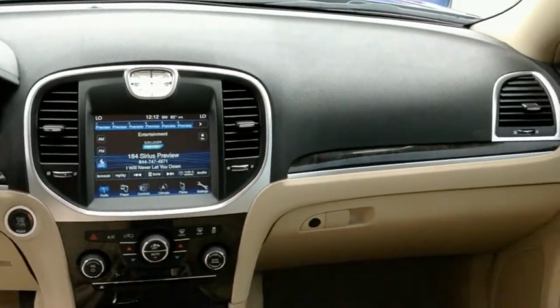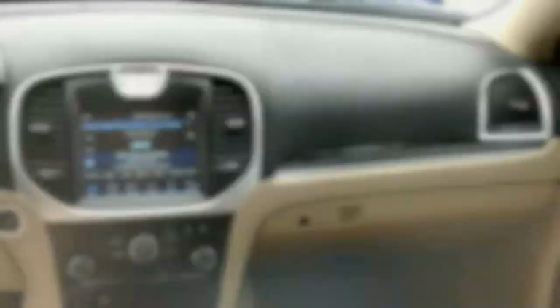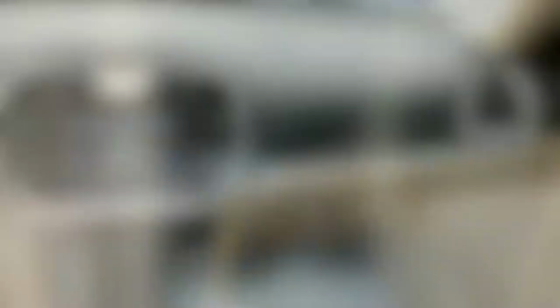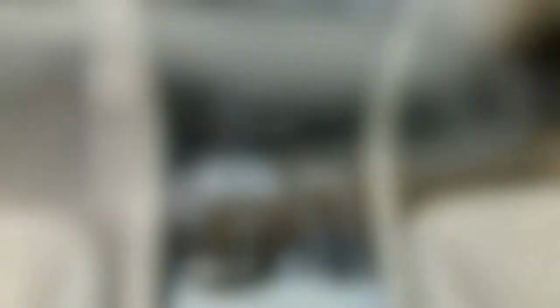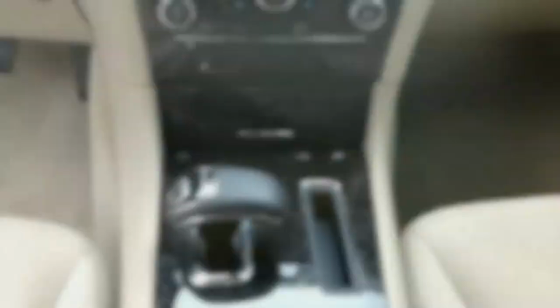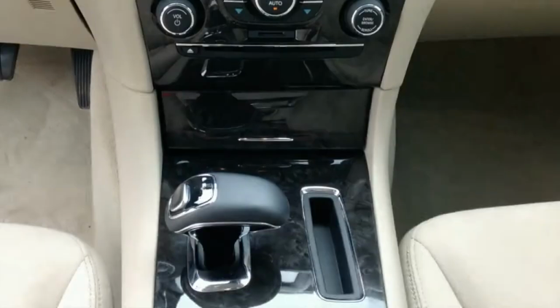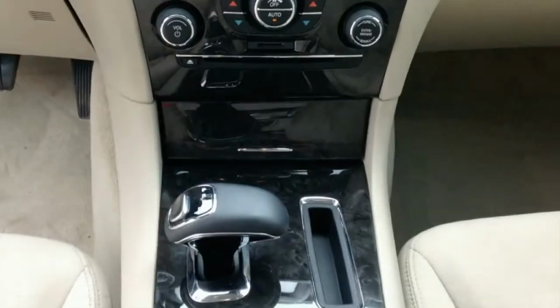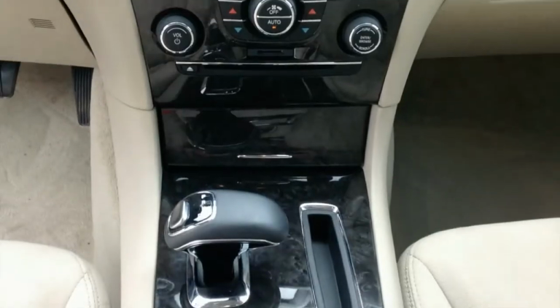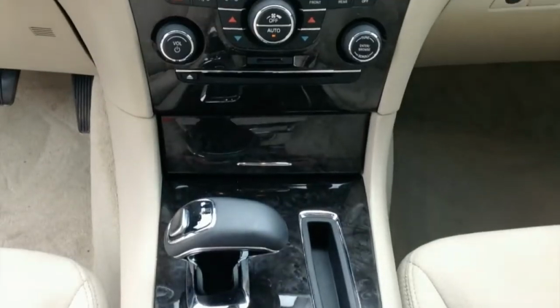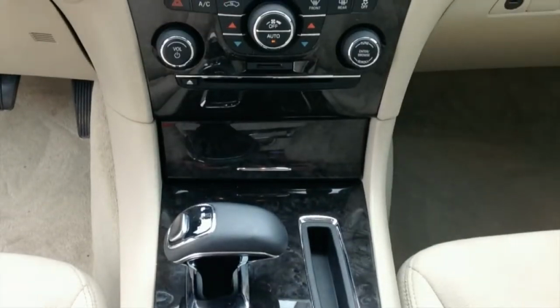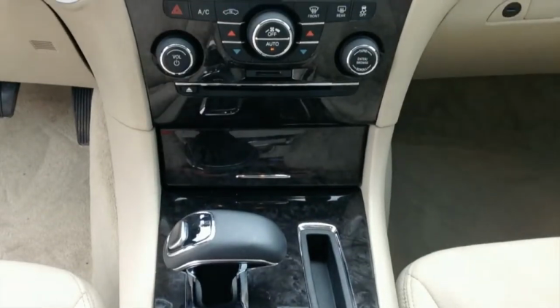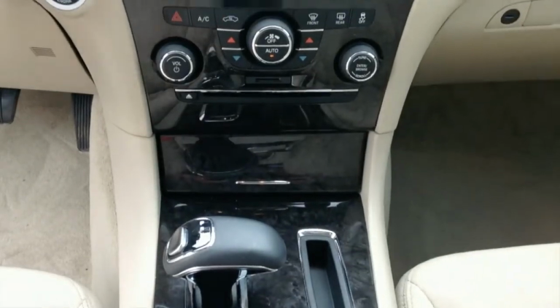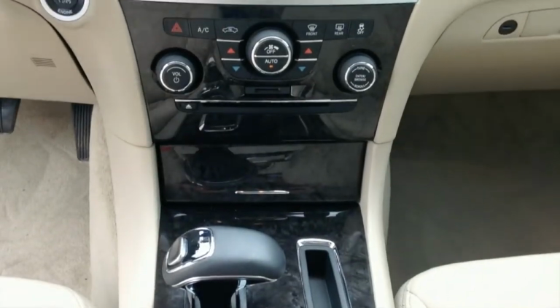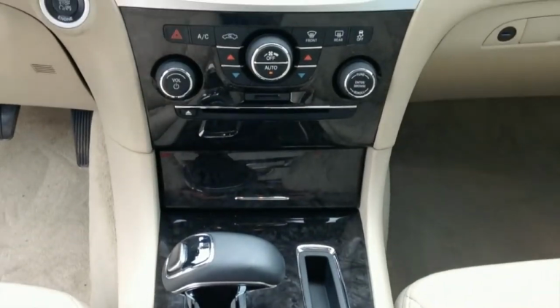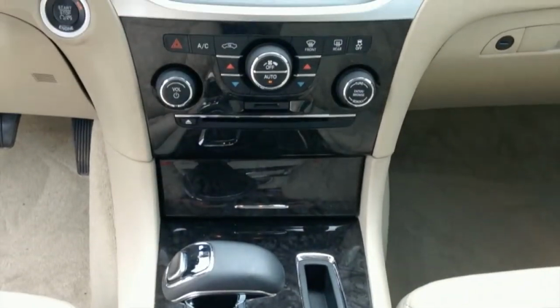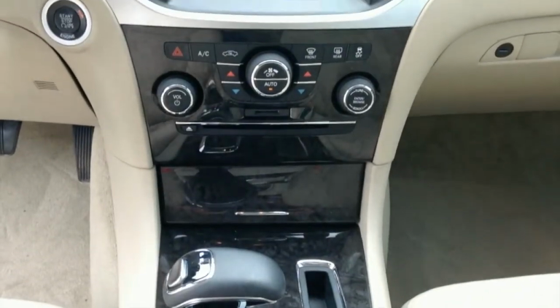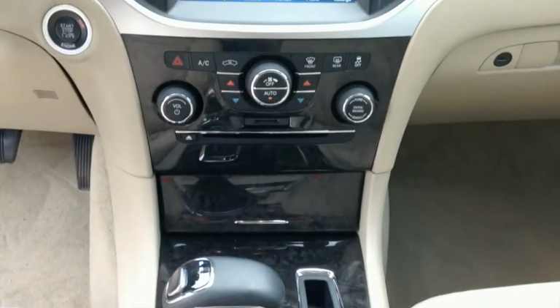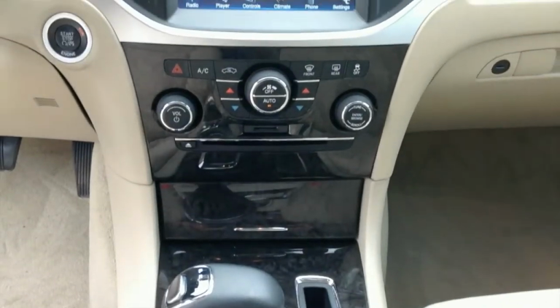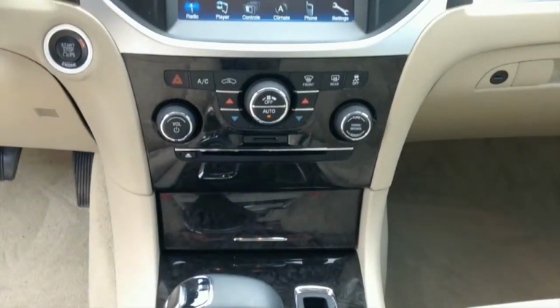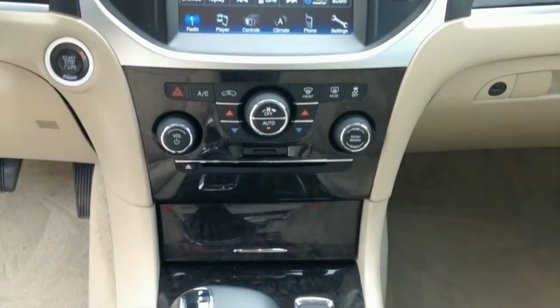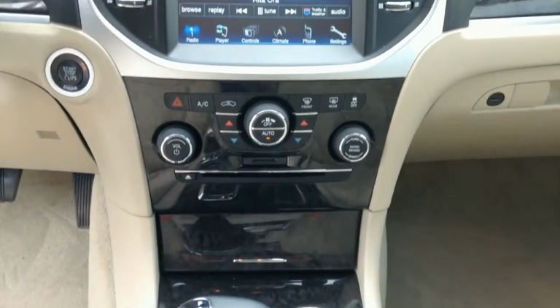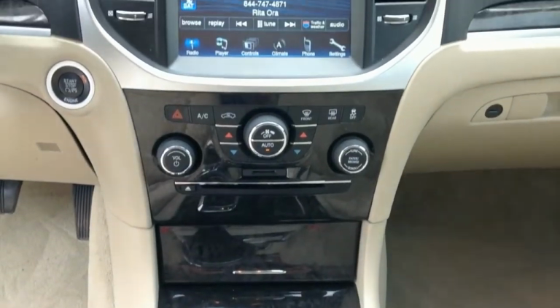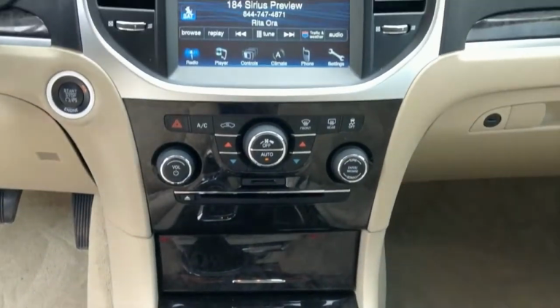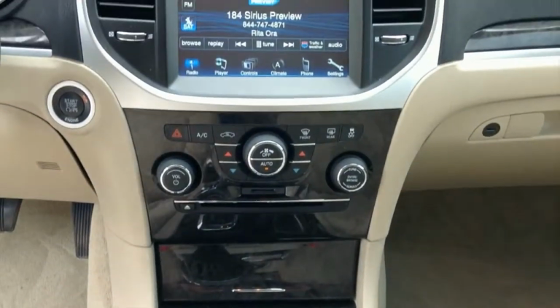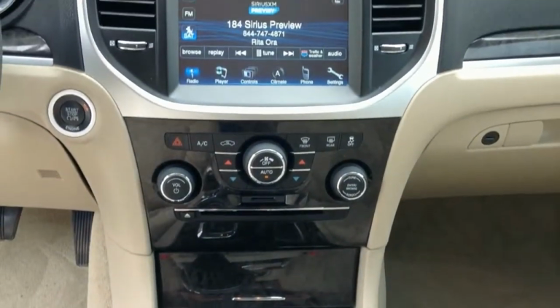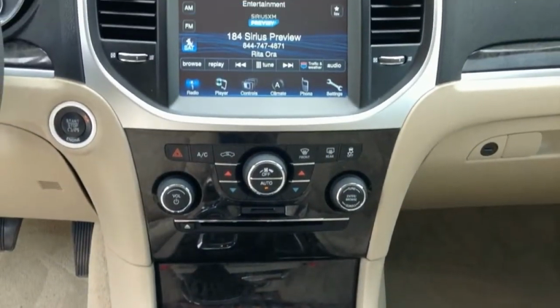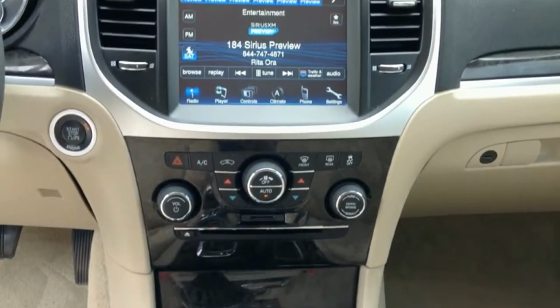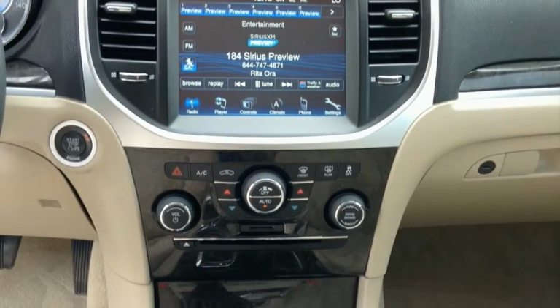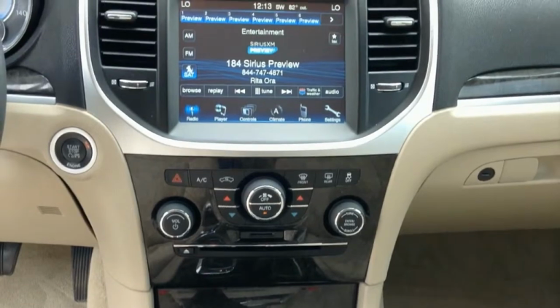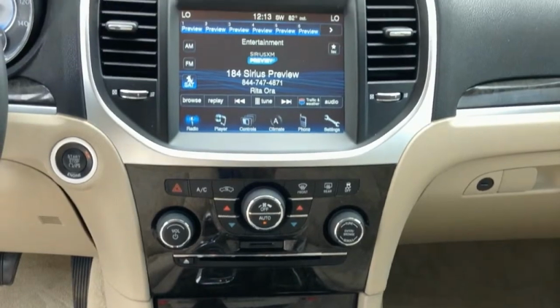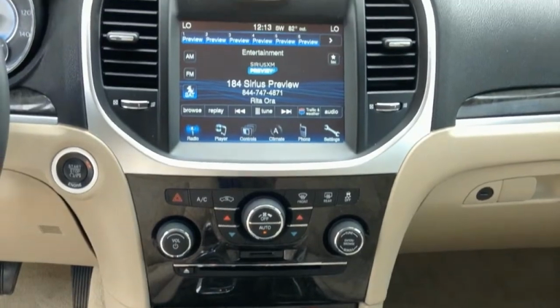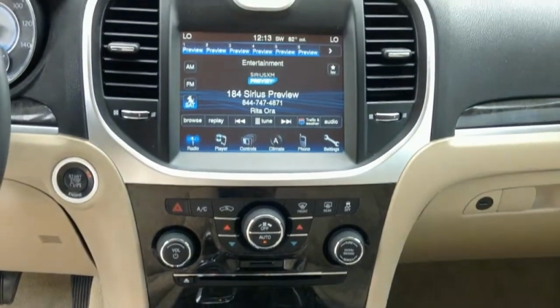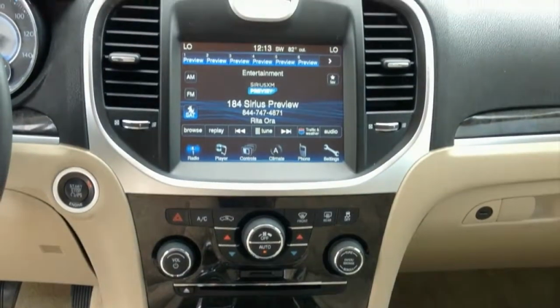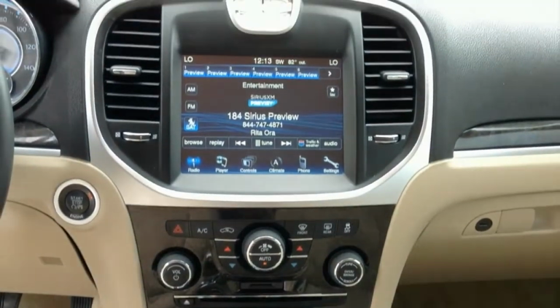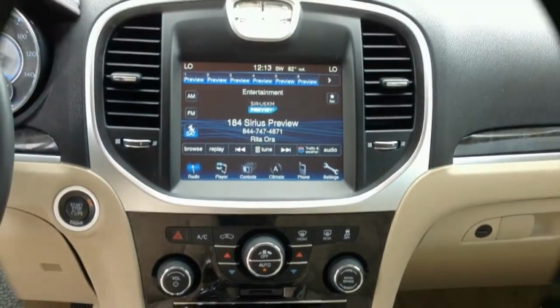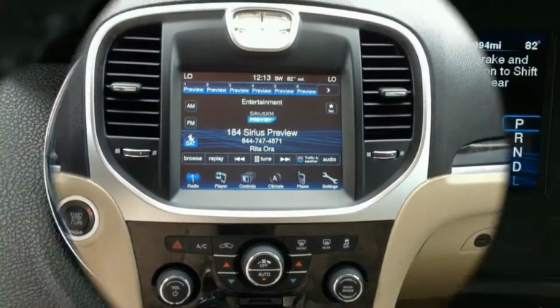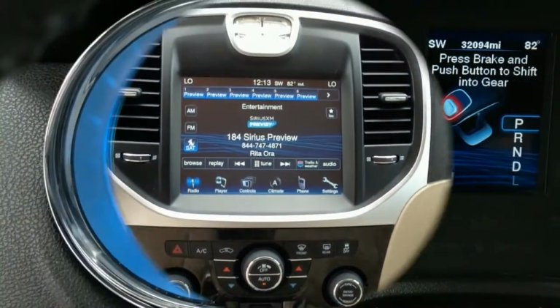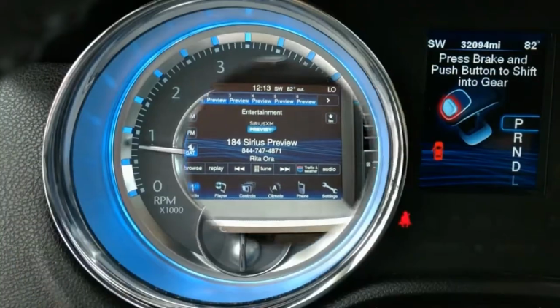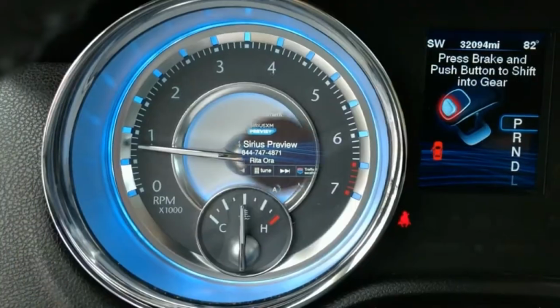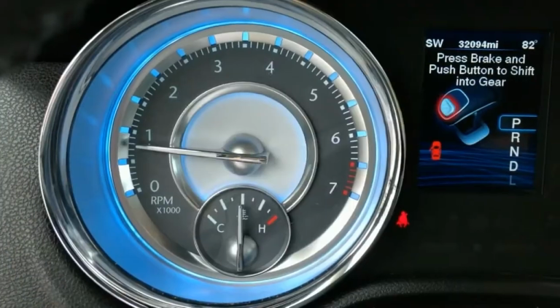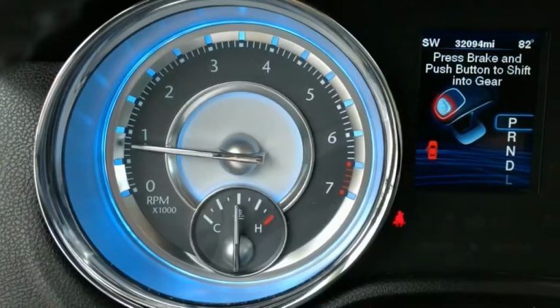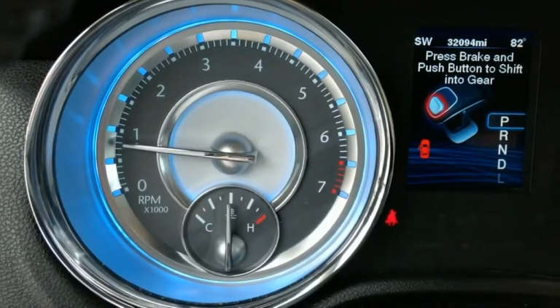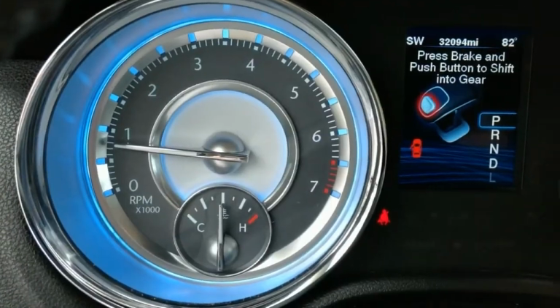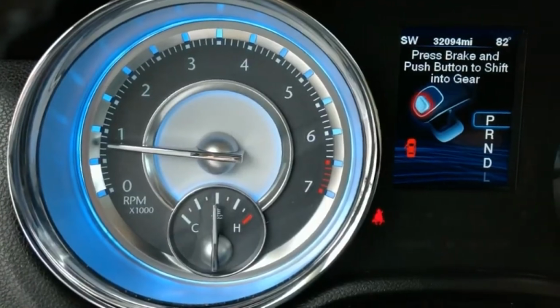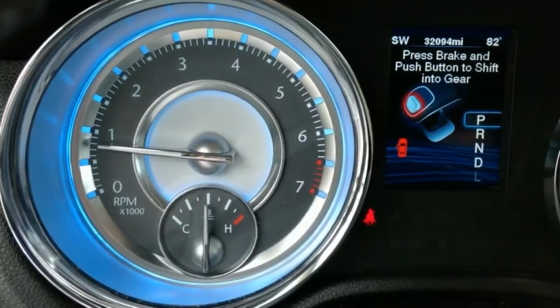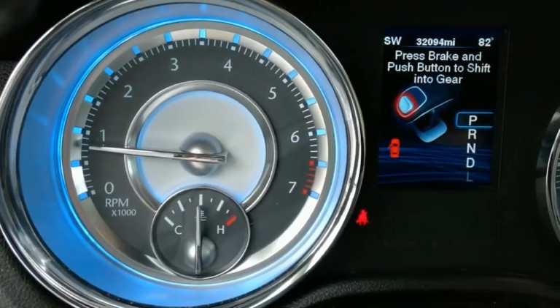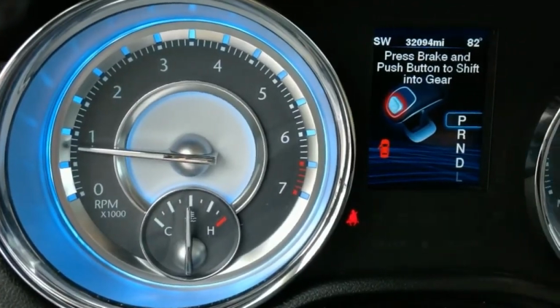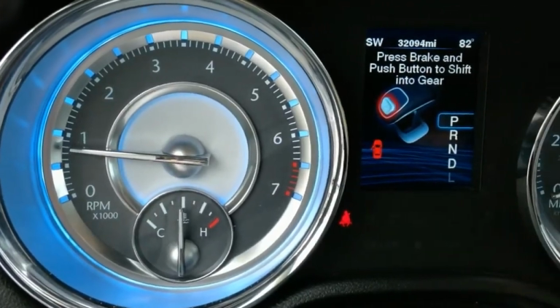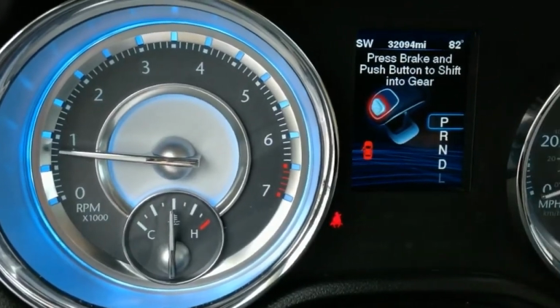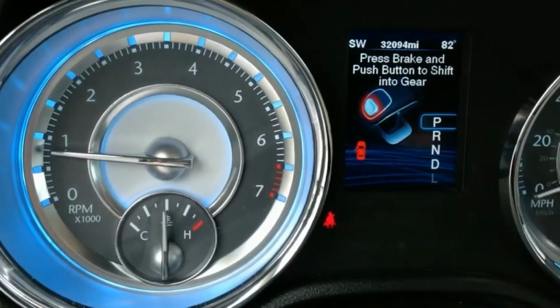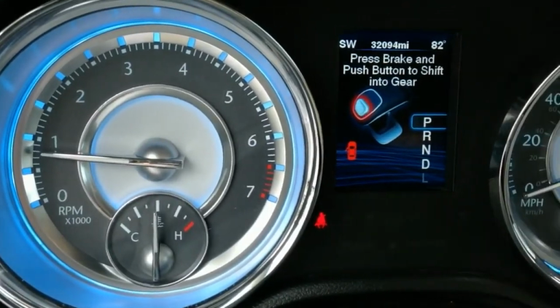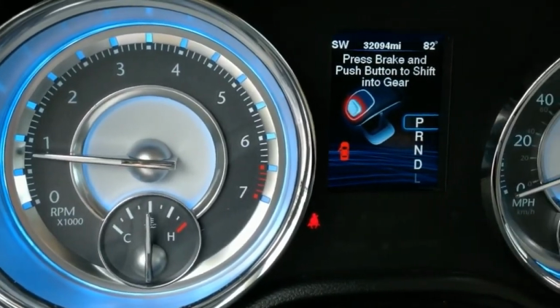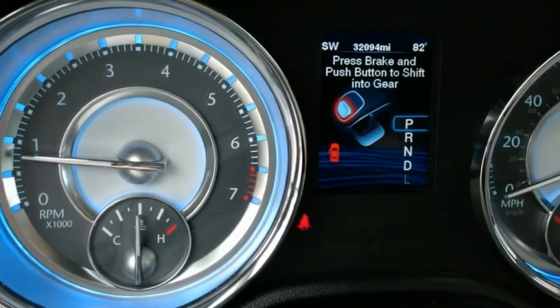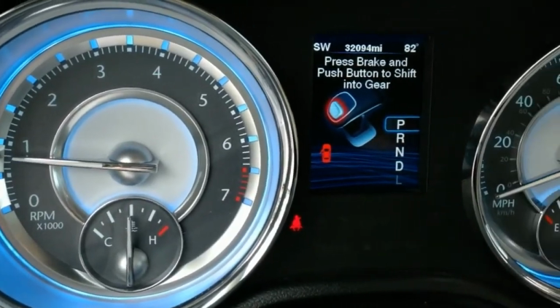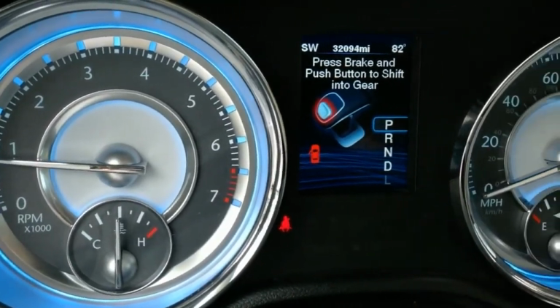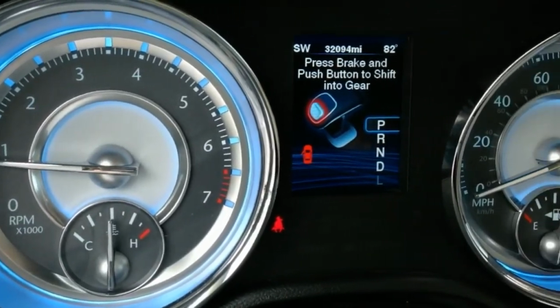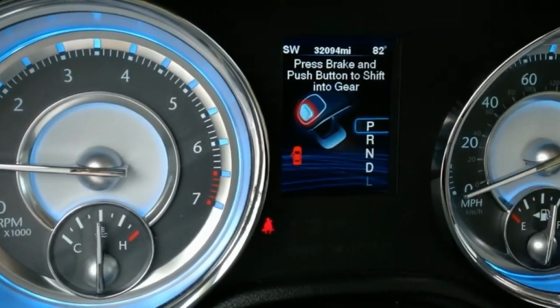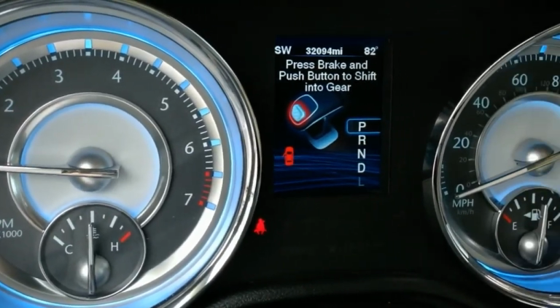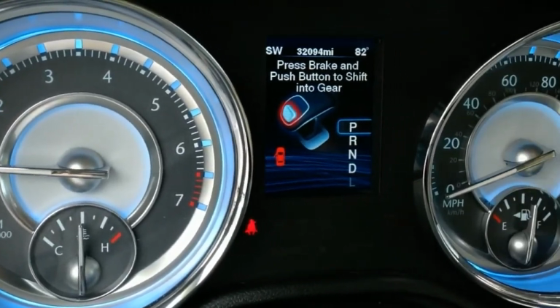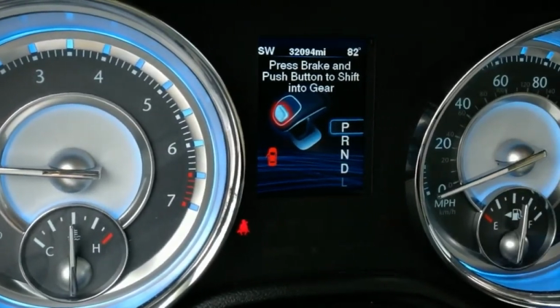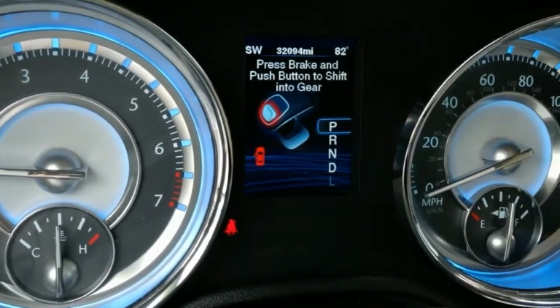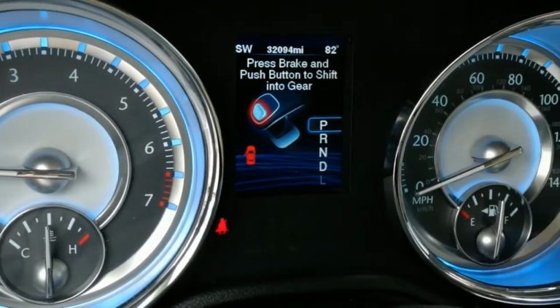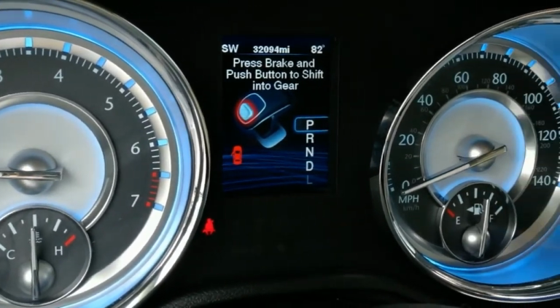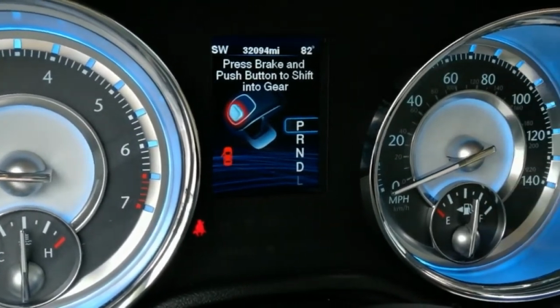Are you looking for a comfortable, distinctly American sedan? Then this 2012 Chrysler 300 is the car for you.